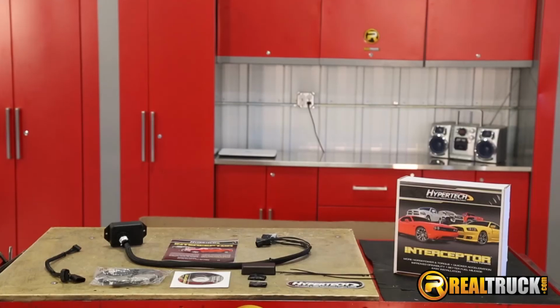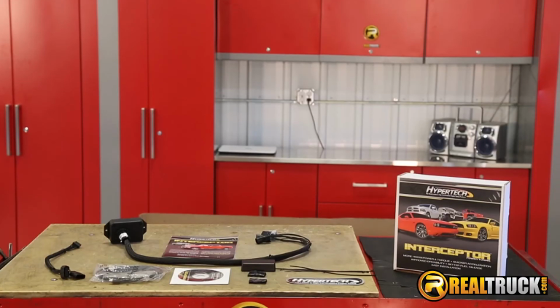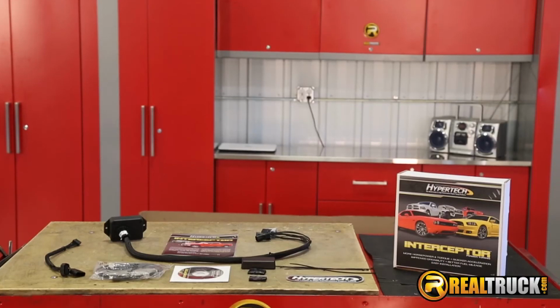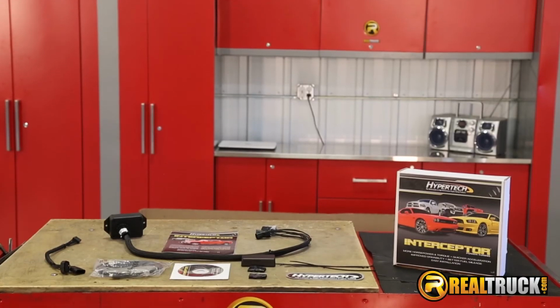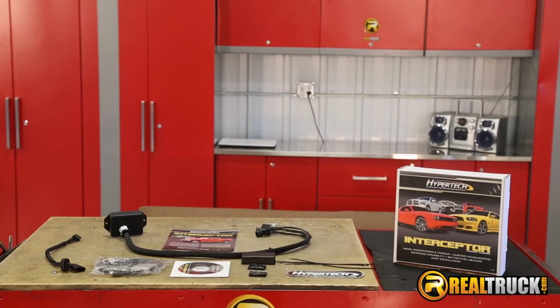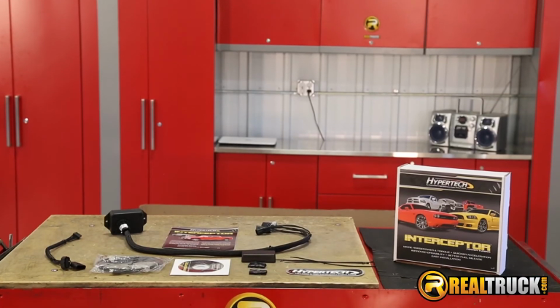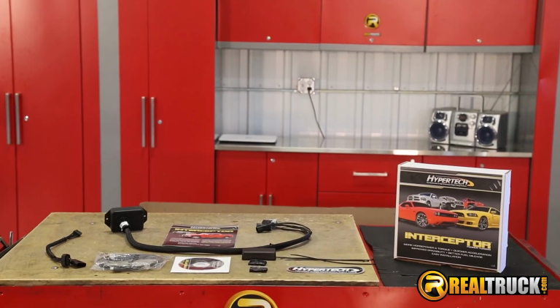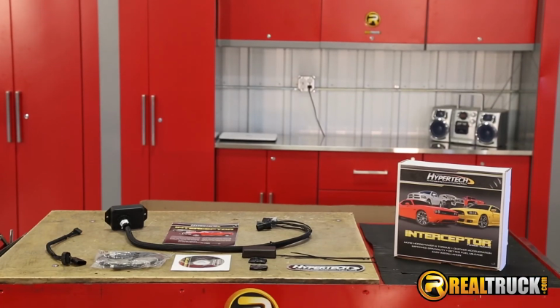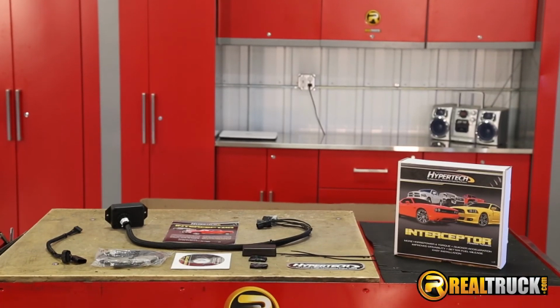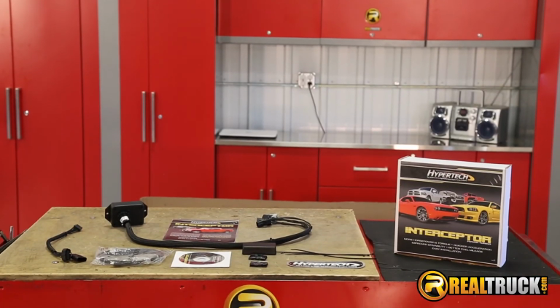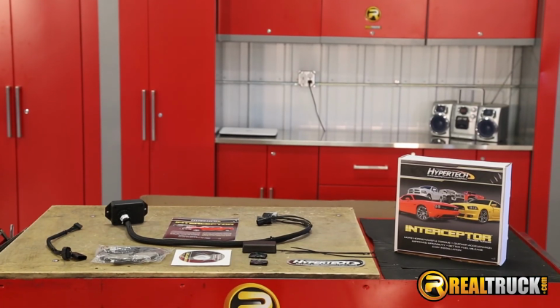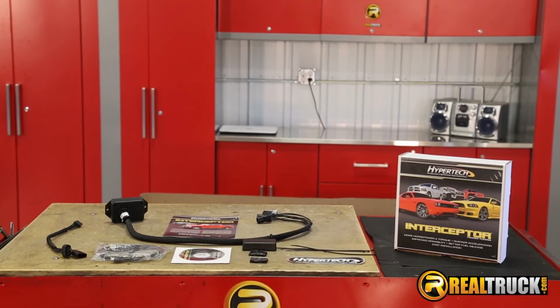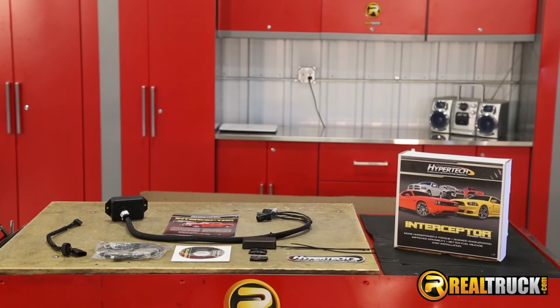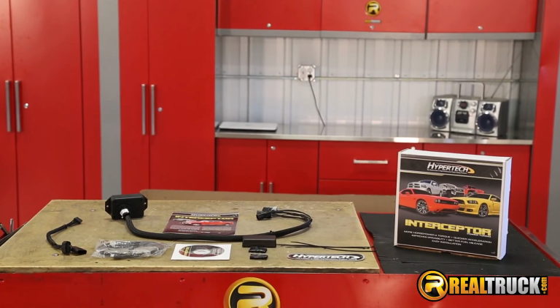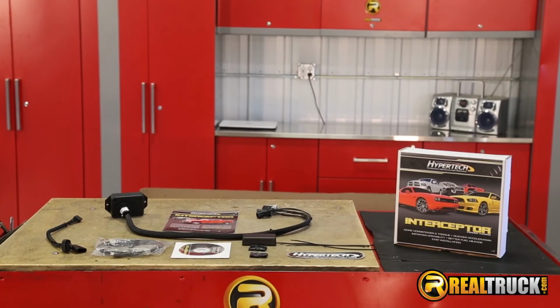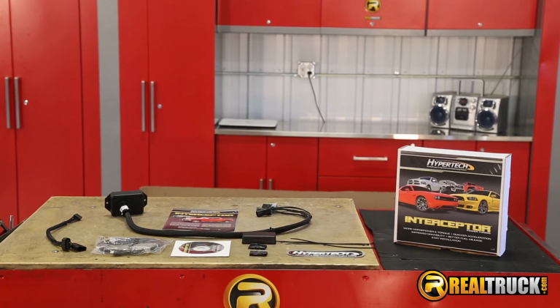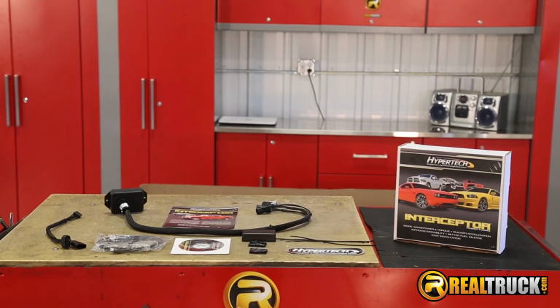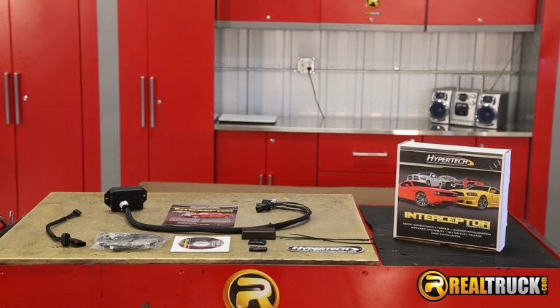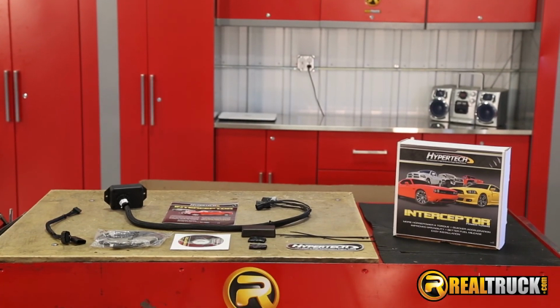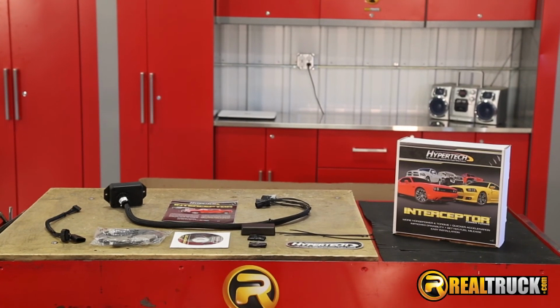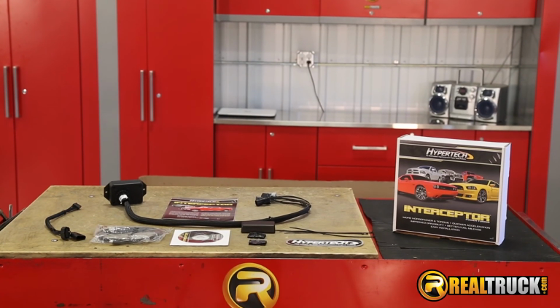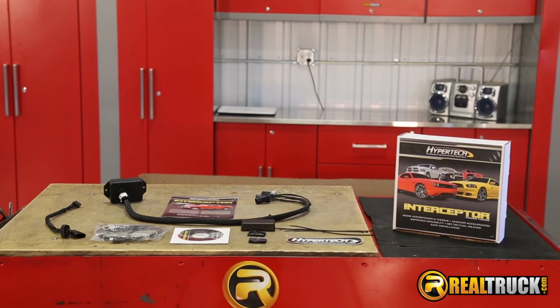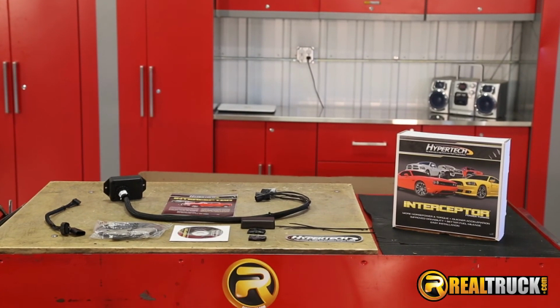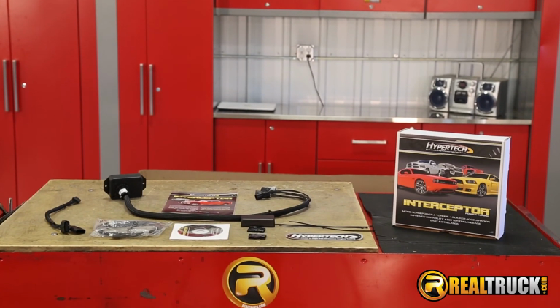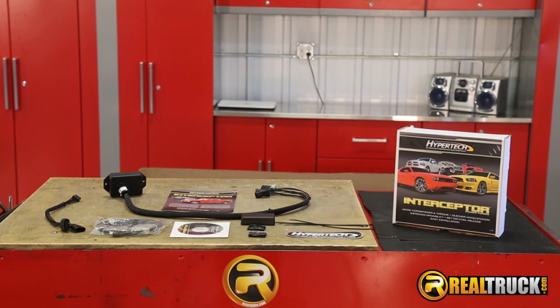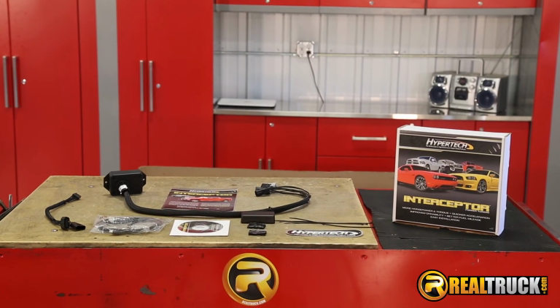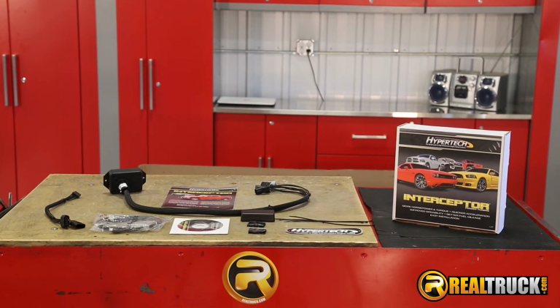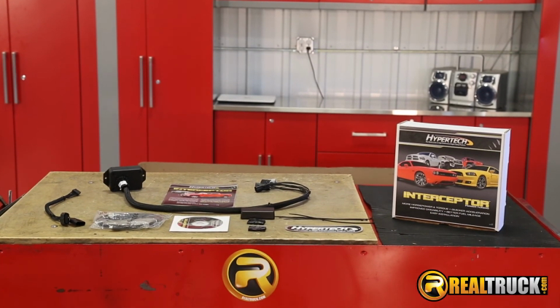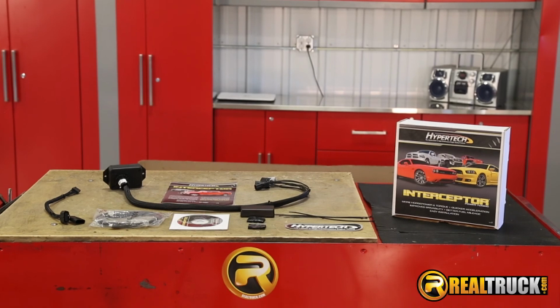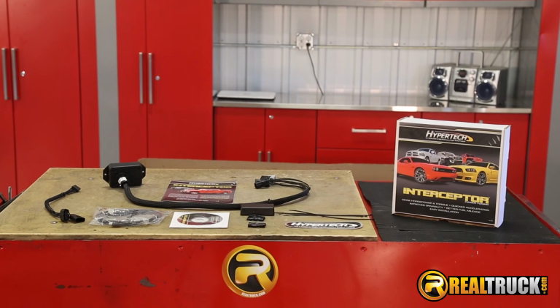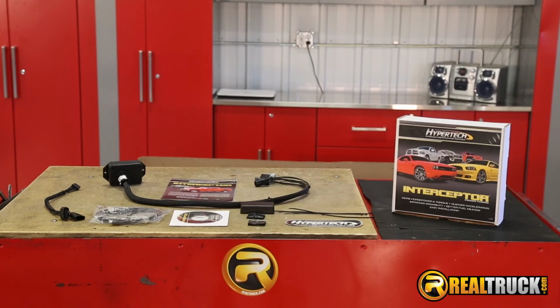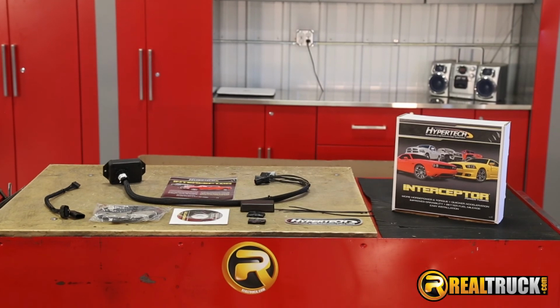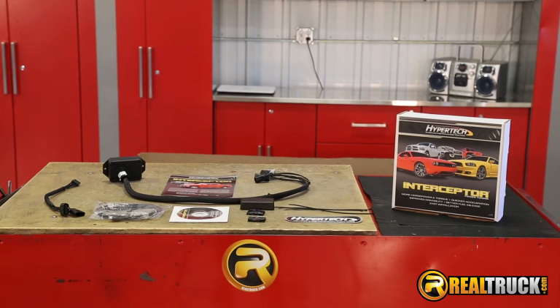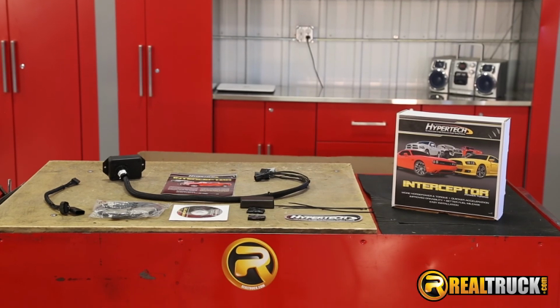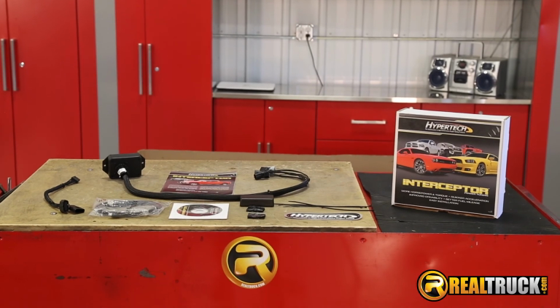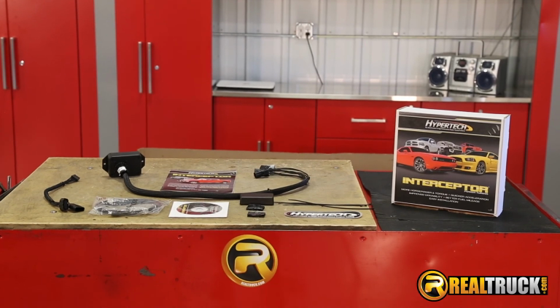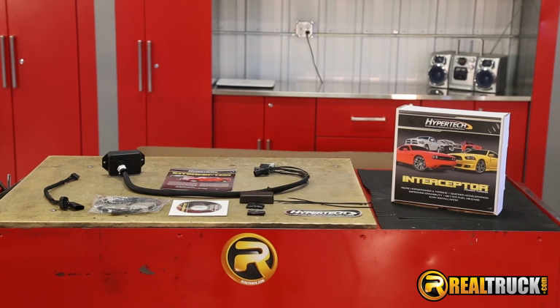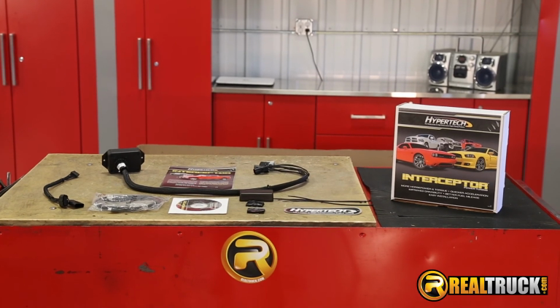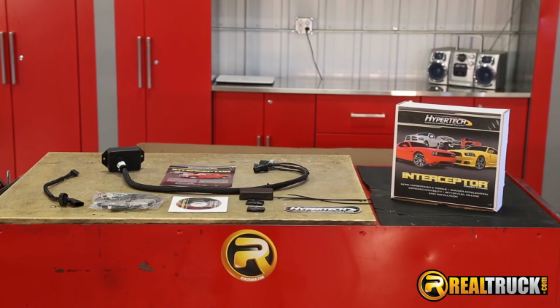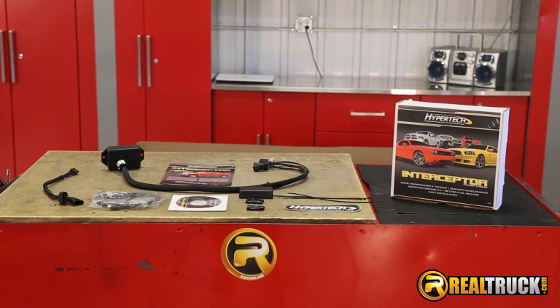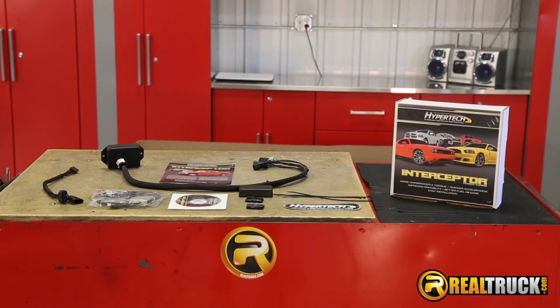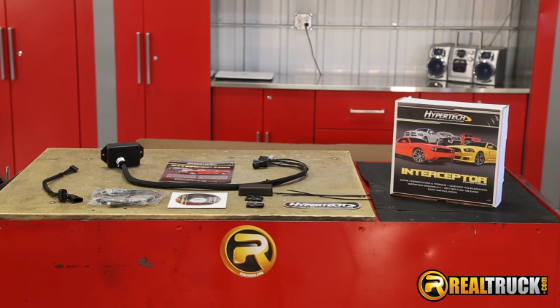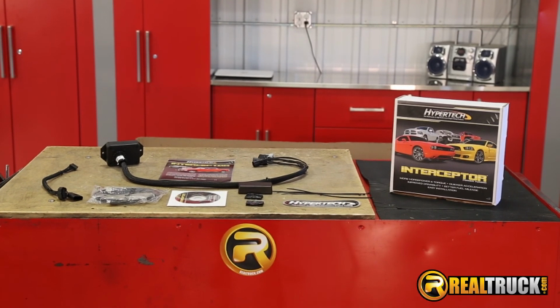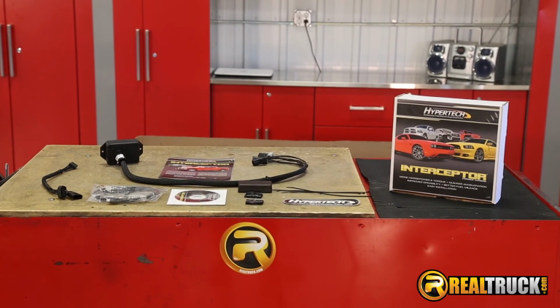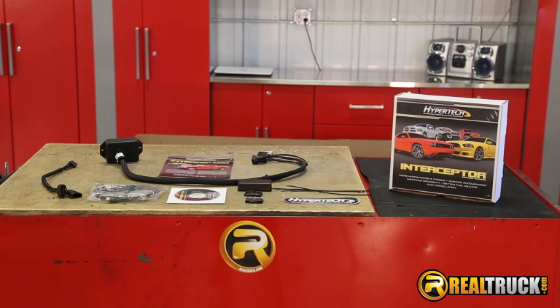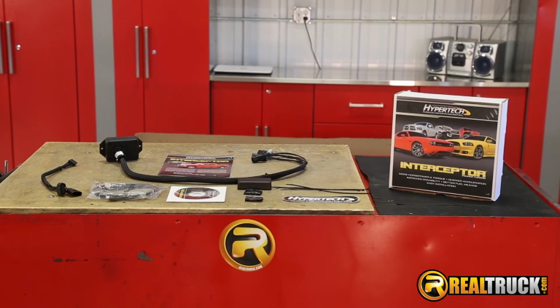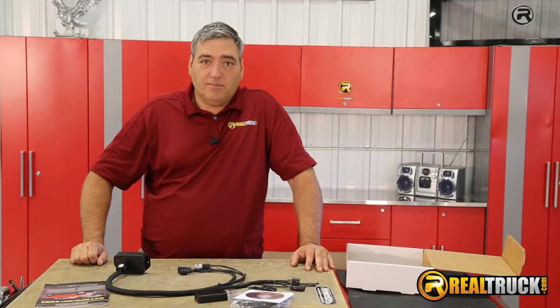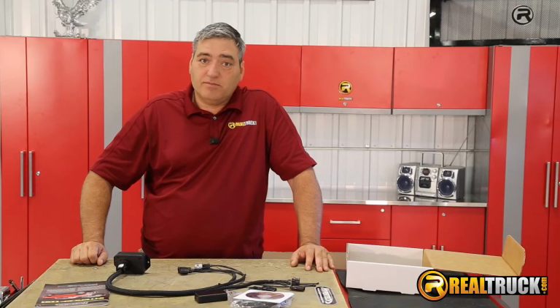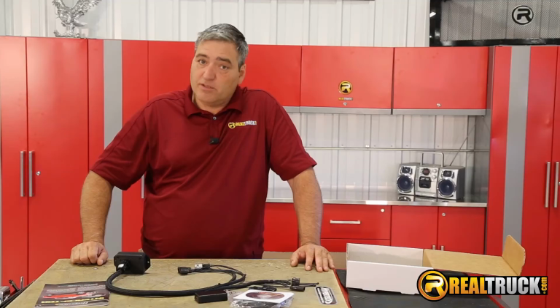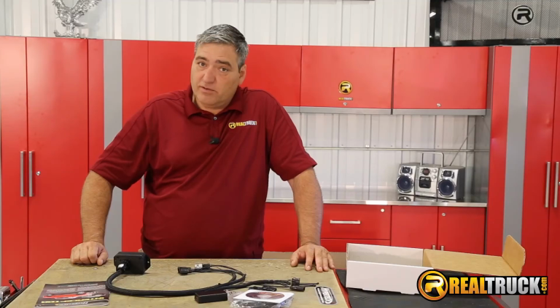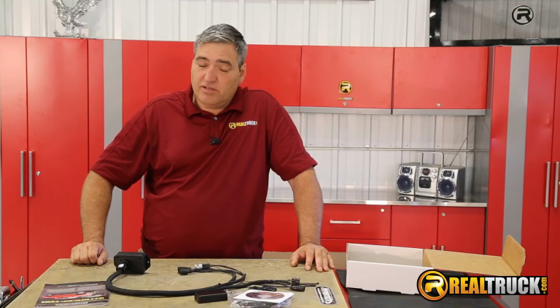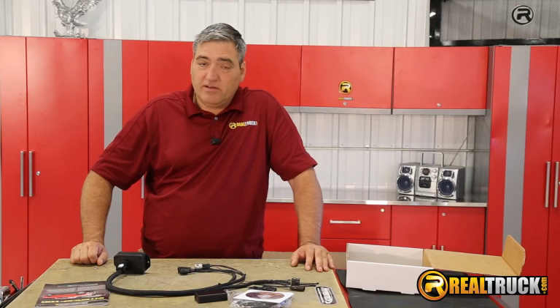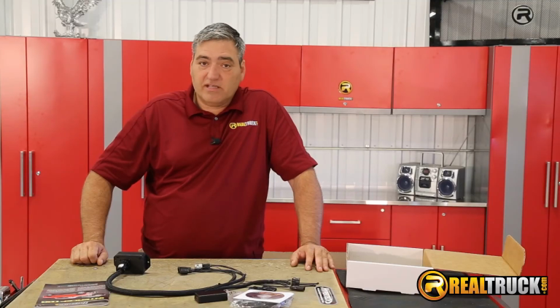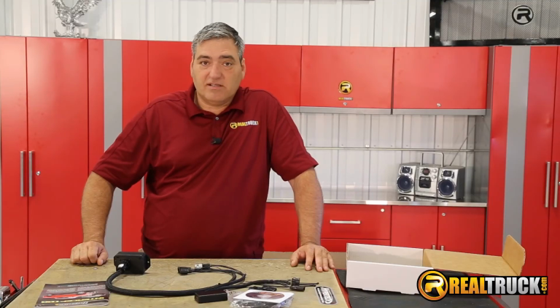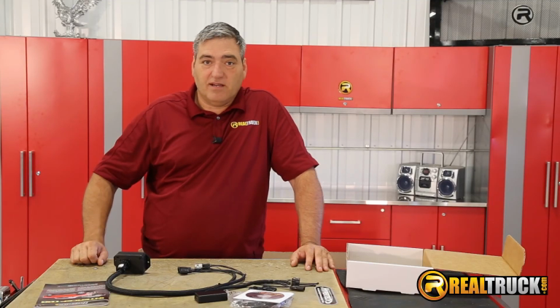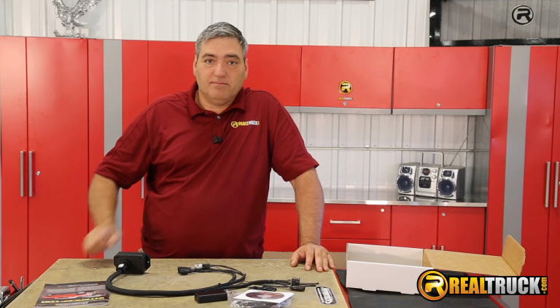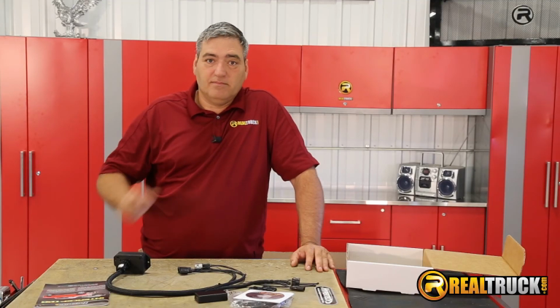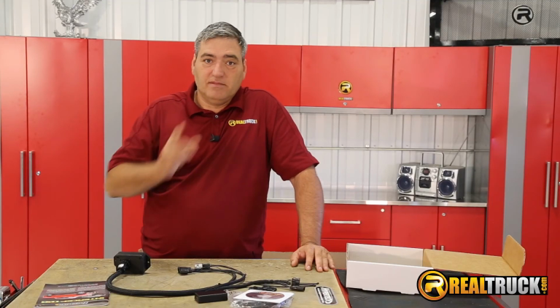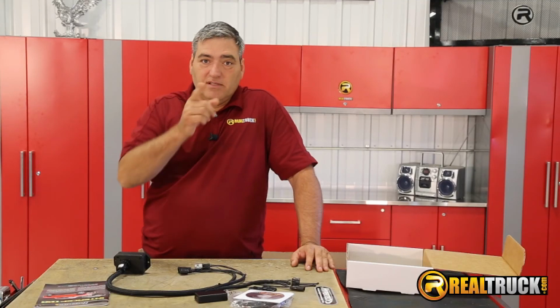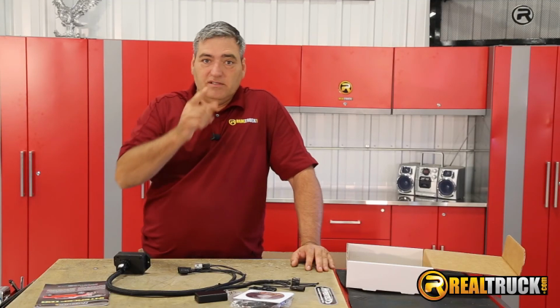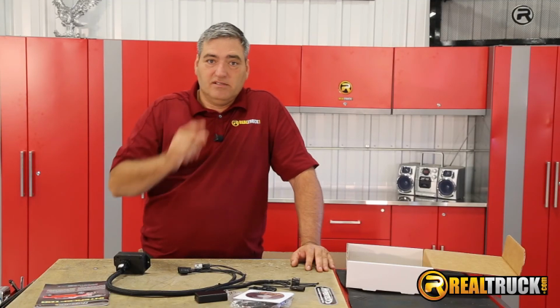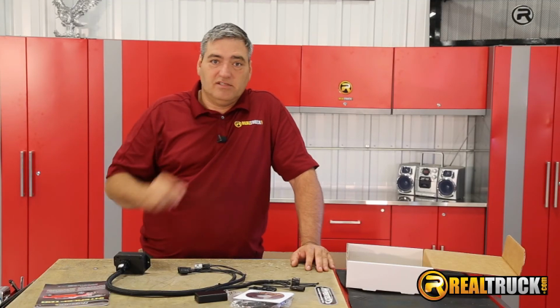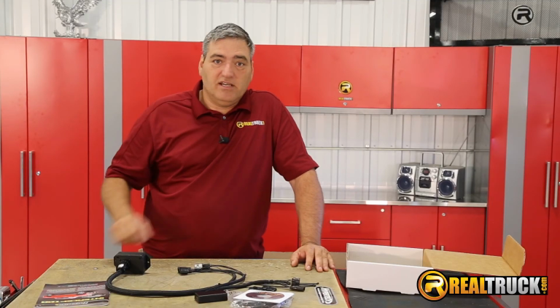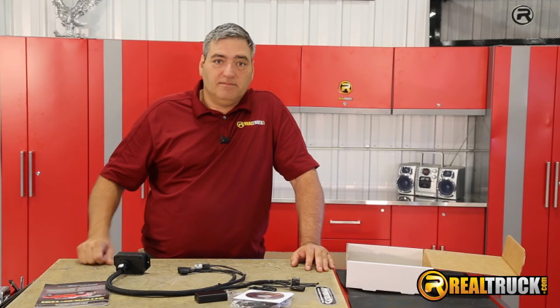So there you go, guys. That's what comes in the box of your Hypertech Interceptor Performance Chip. So until next time, see ya.